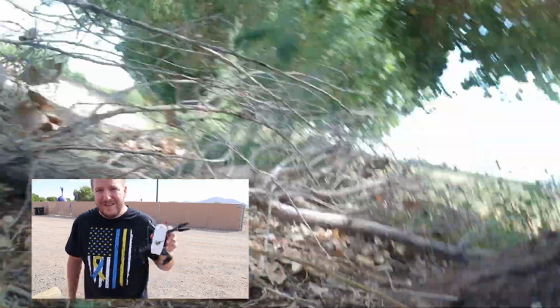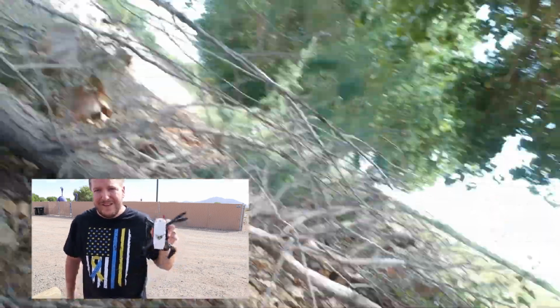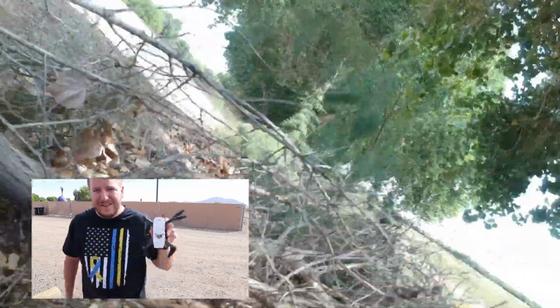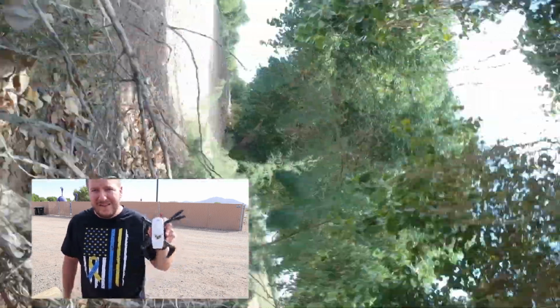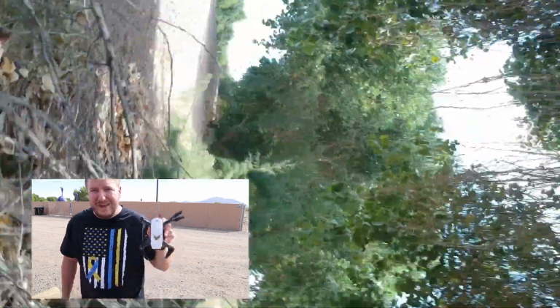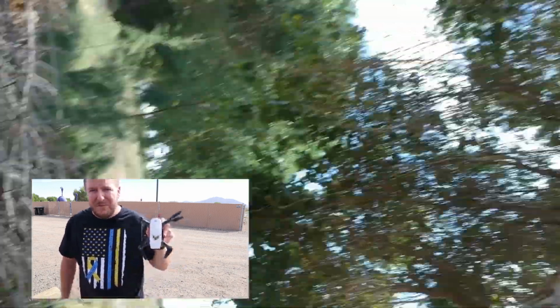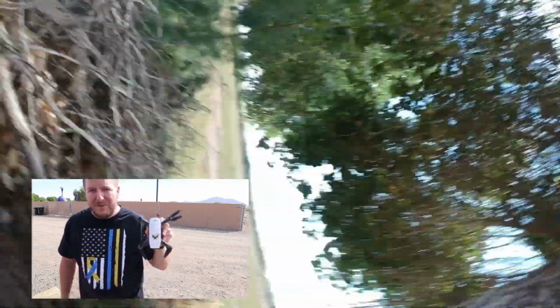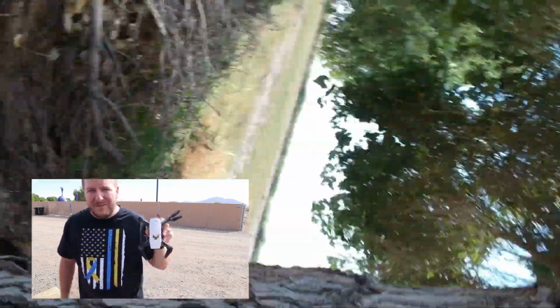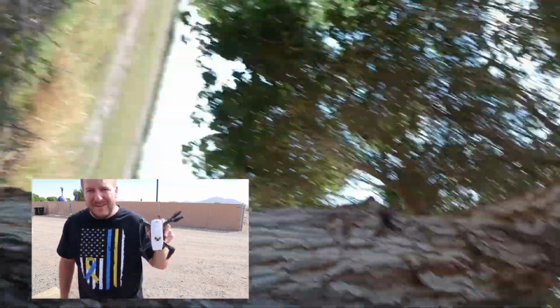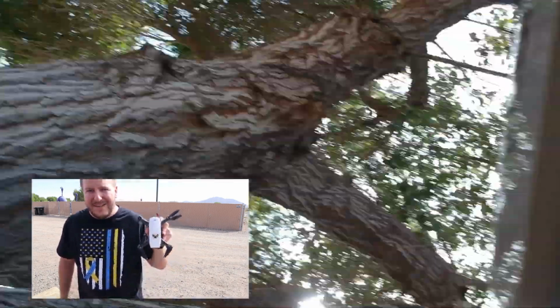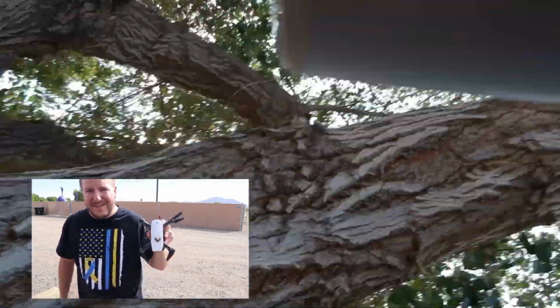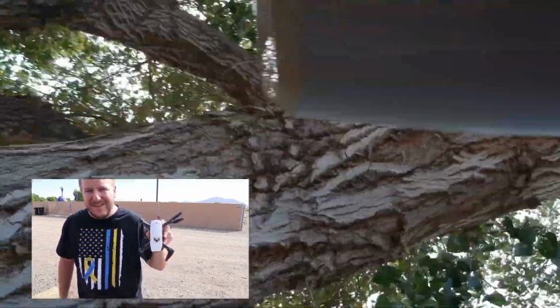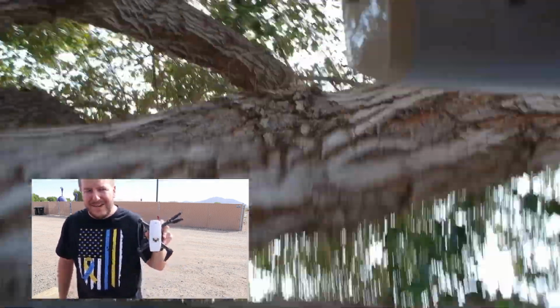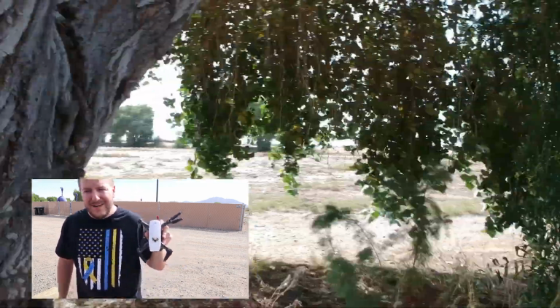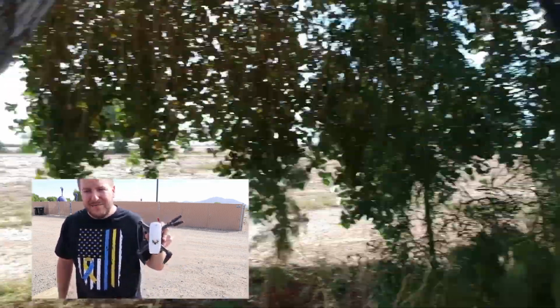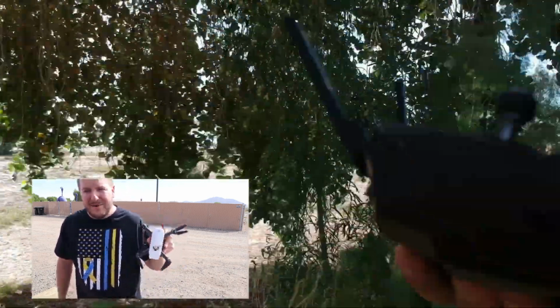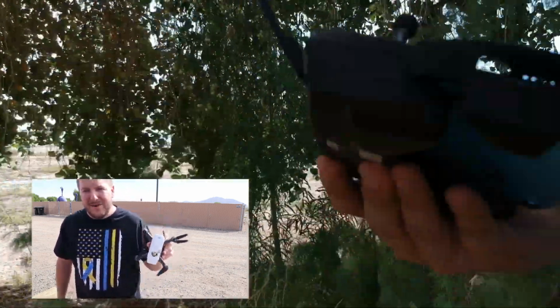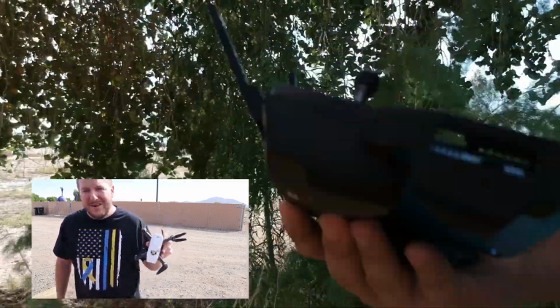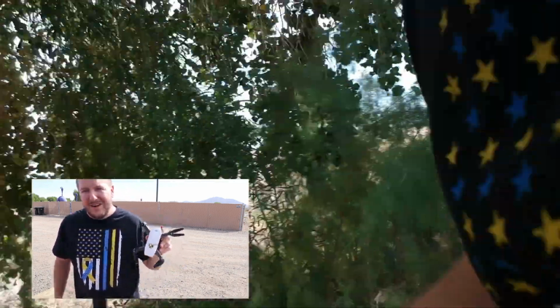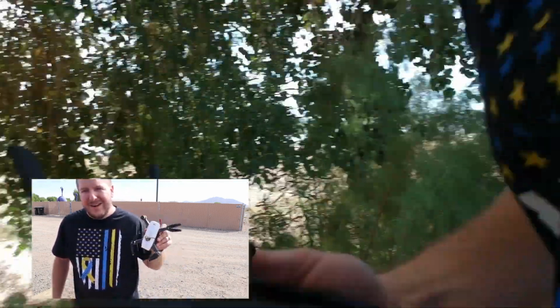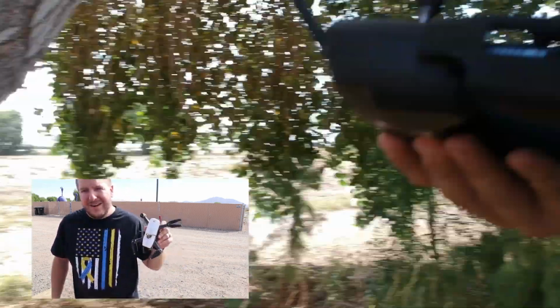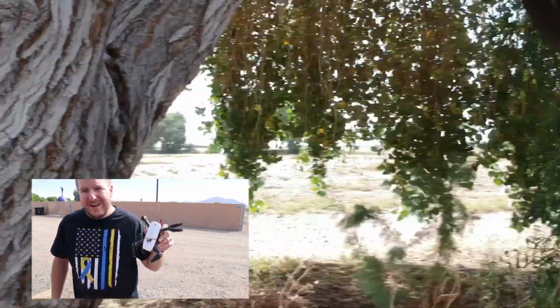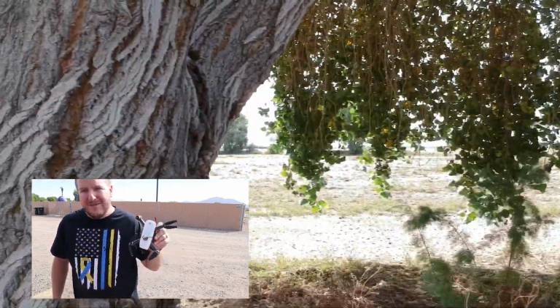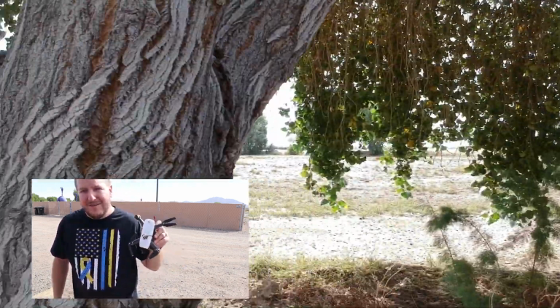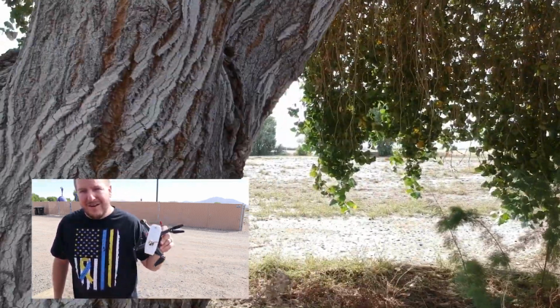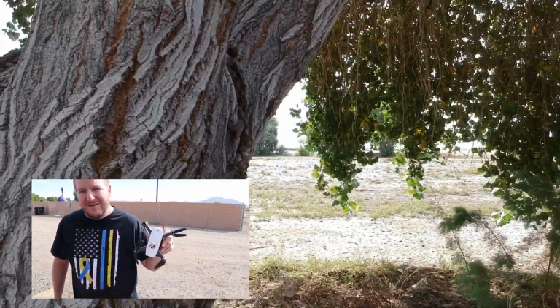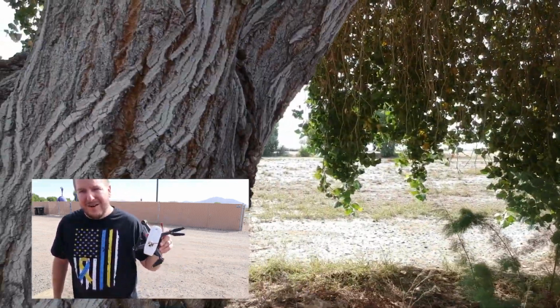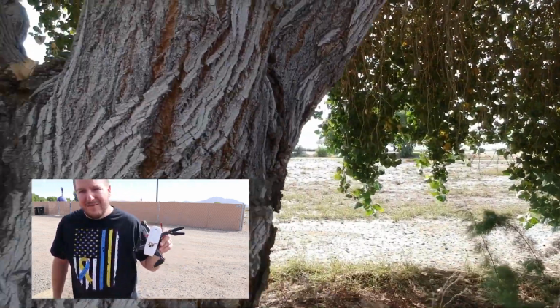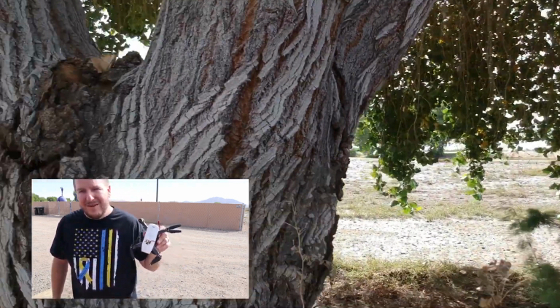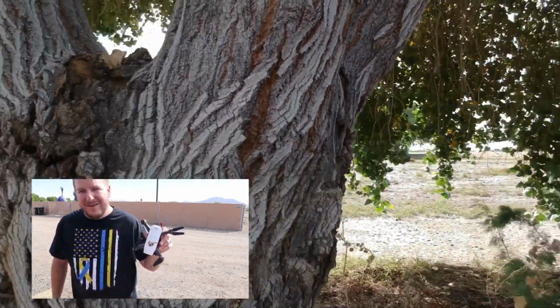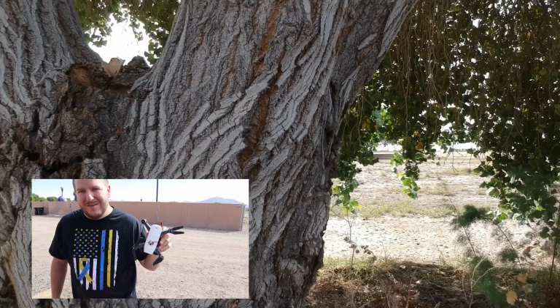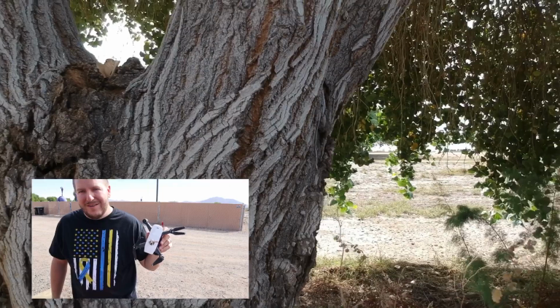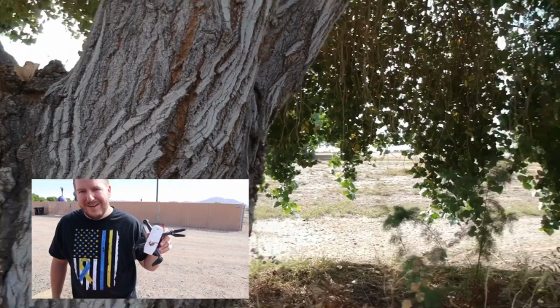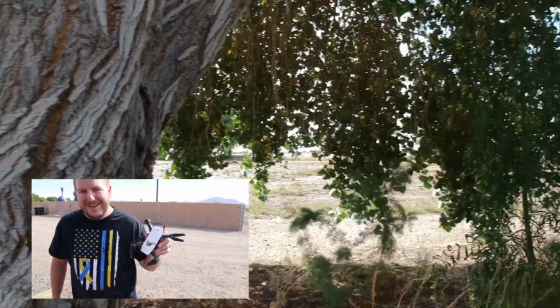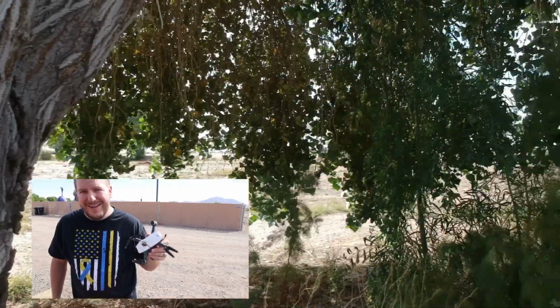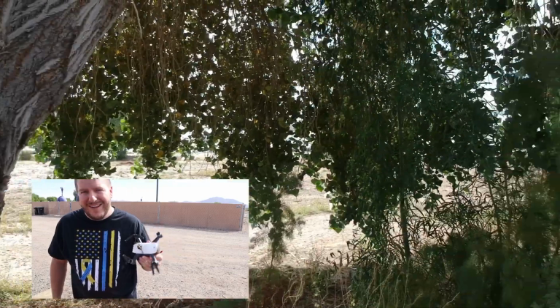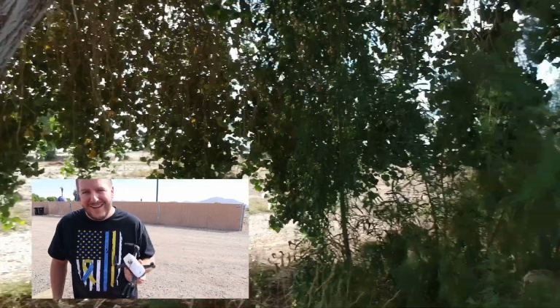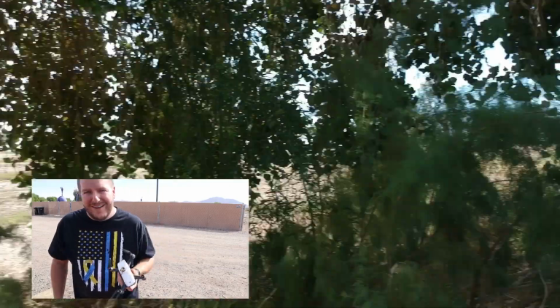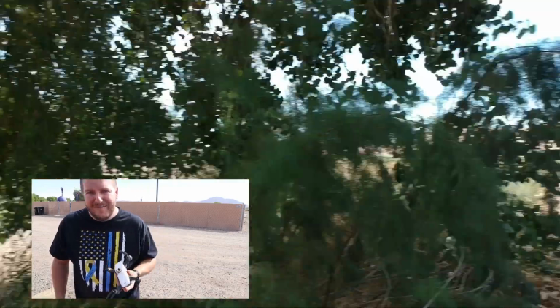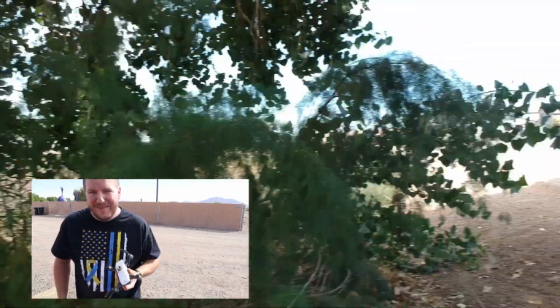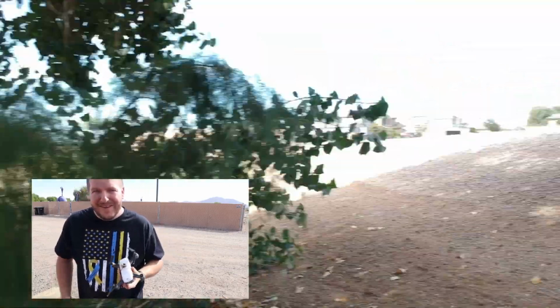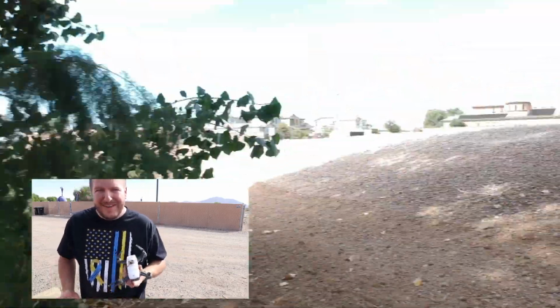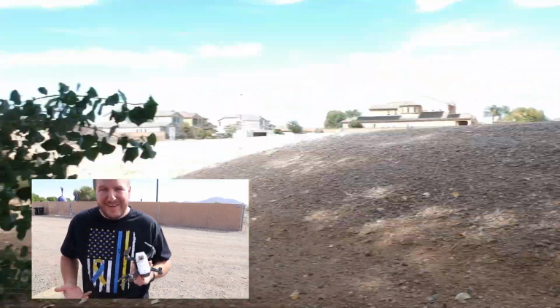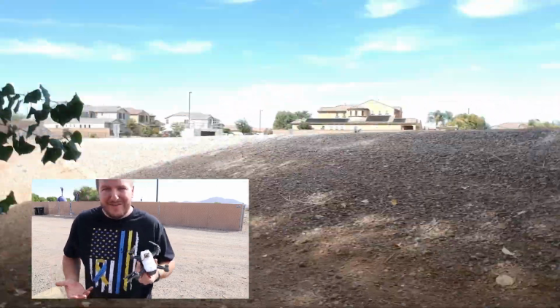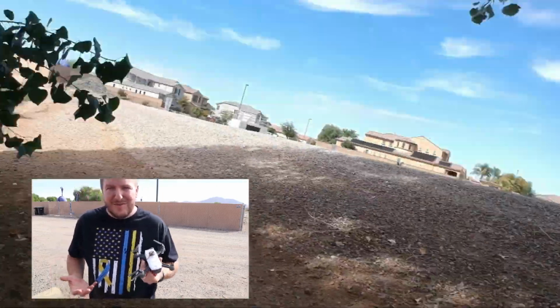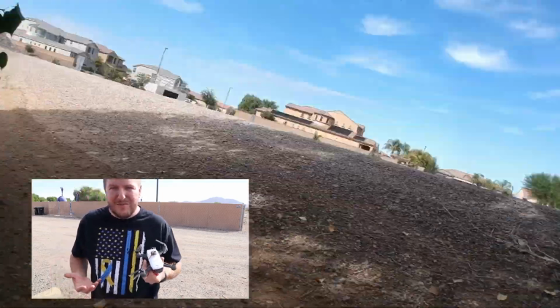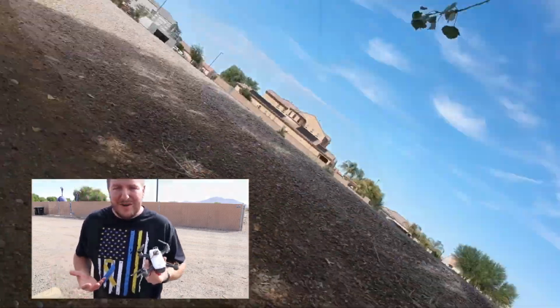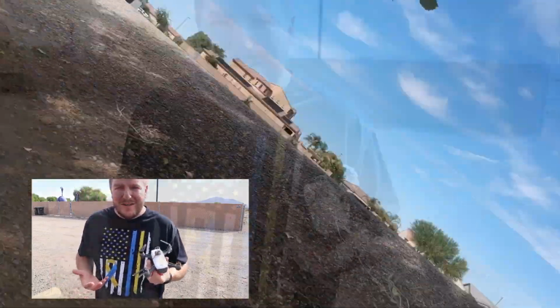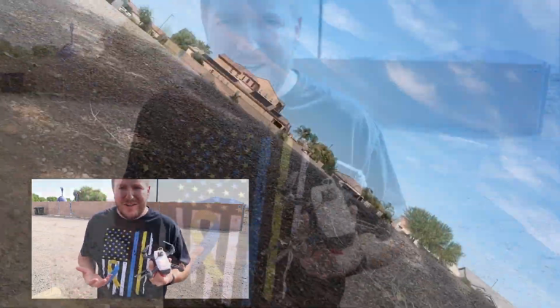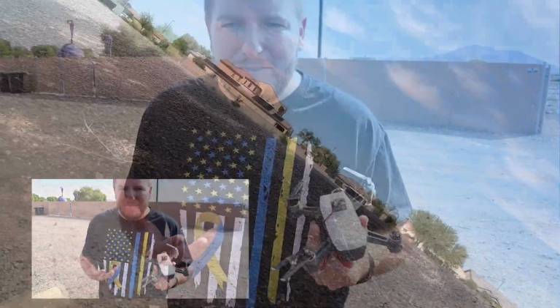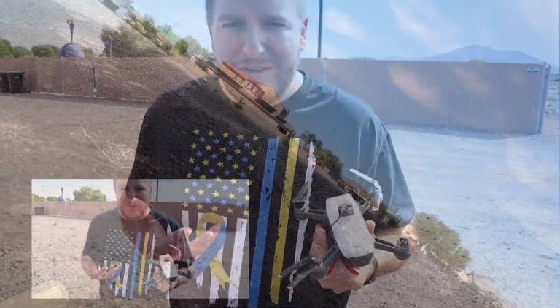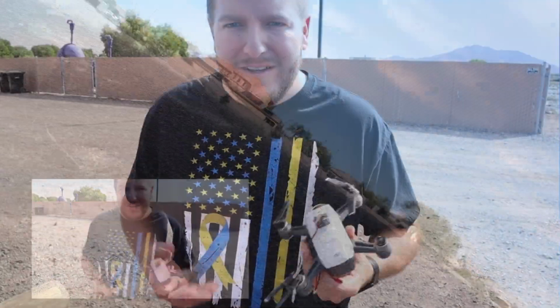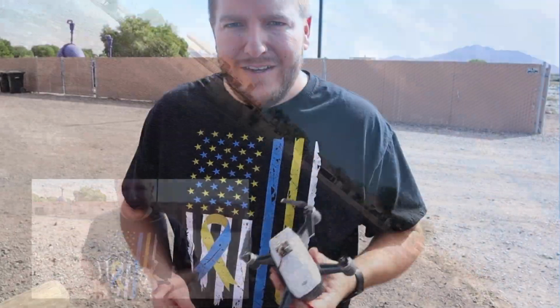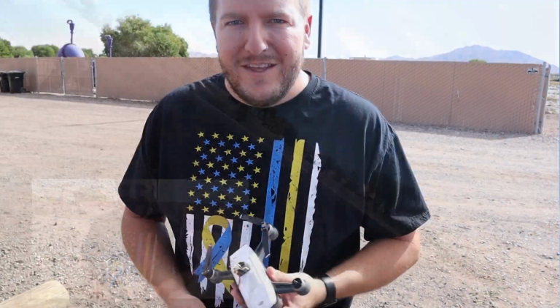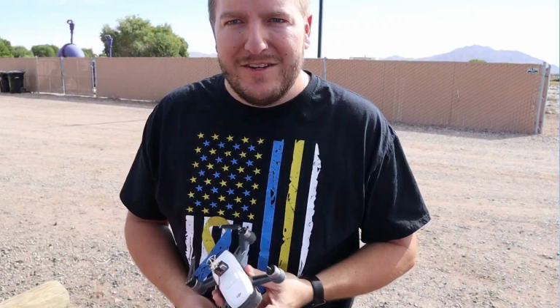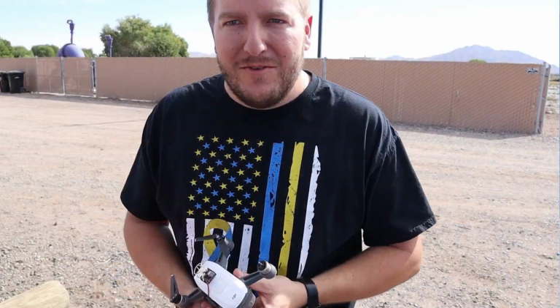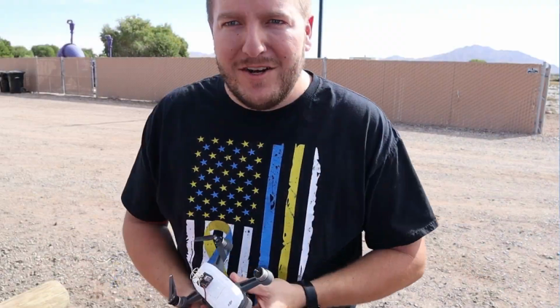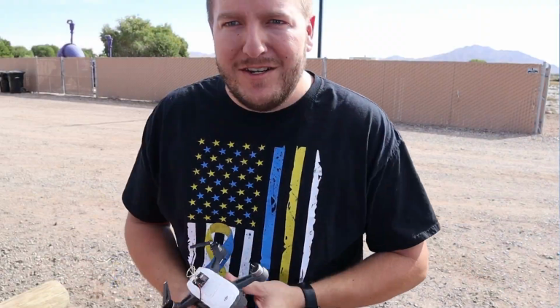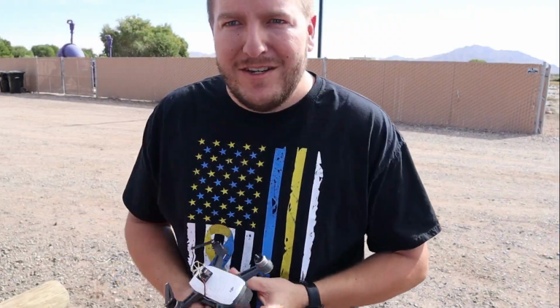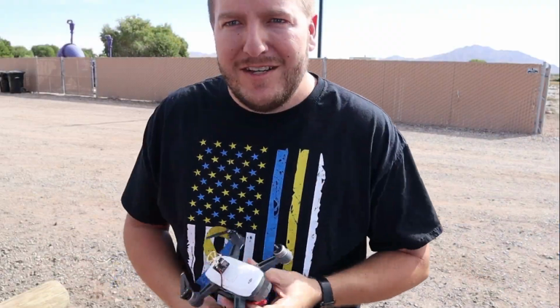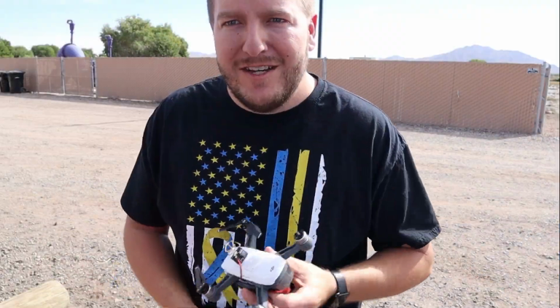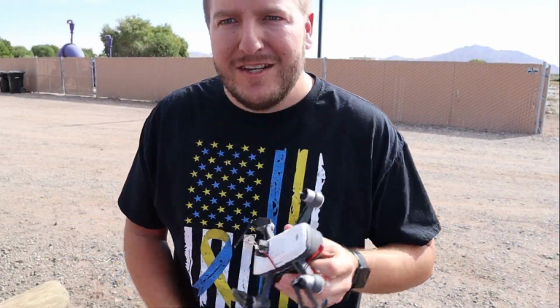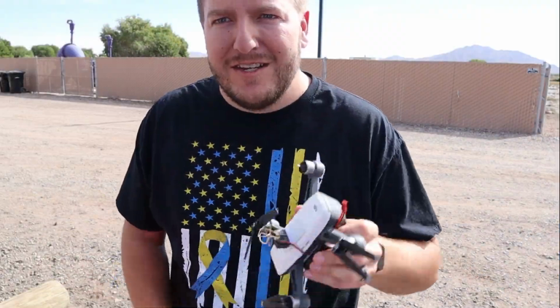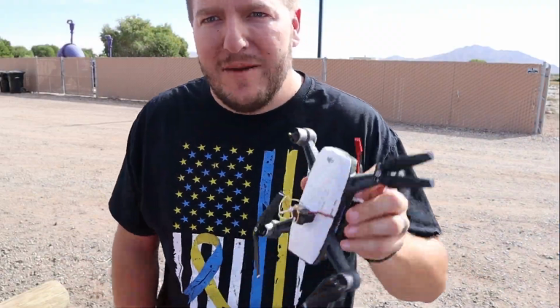So here's the FPV DJI Spark - I would not recommend doing it. It was a cool project, but thanks for watching. See you next time.